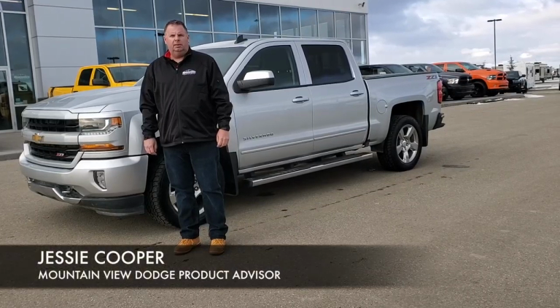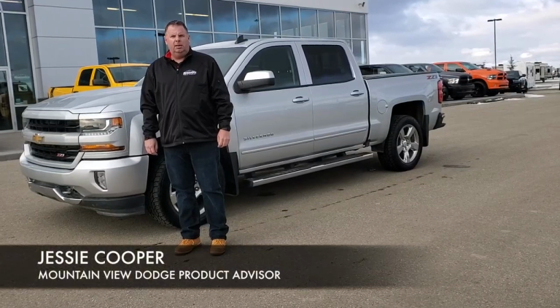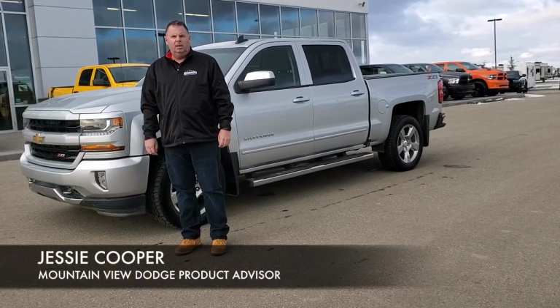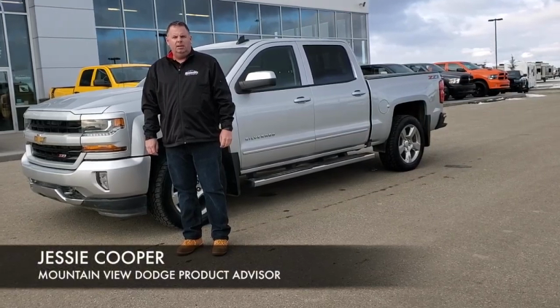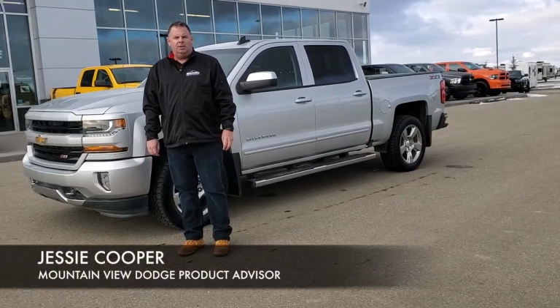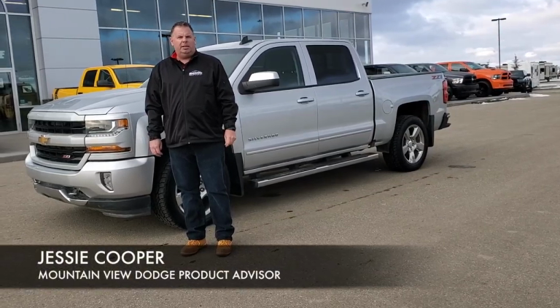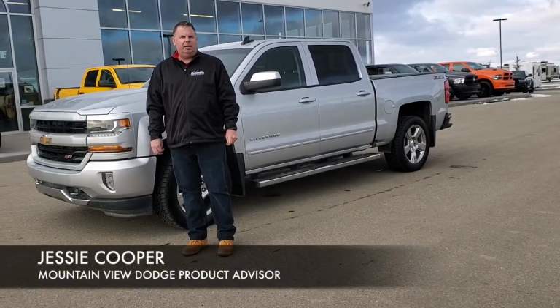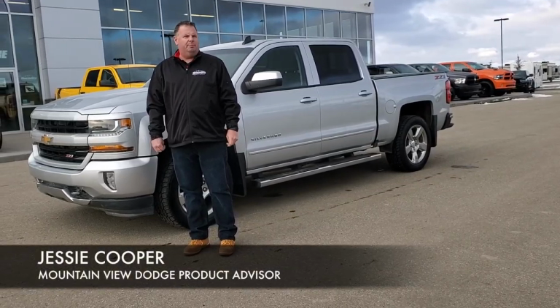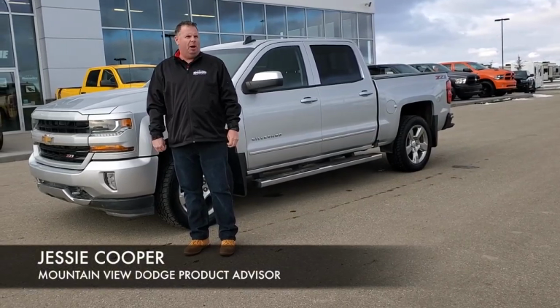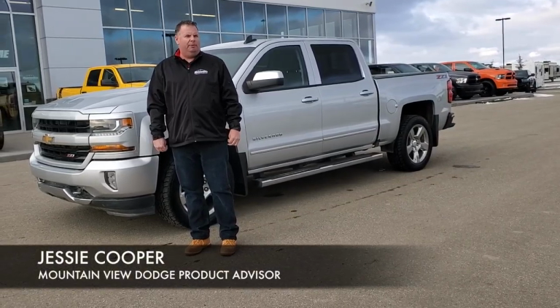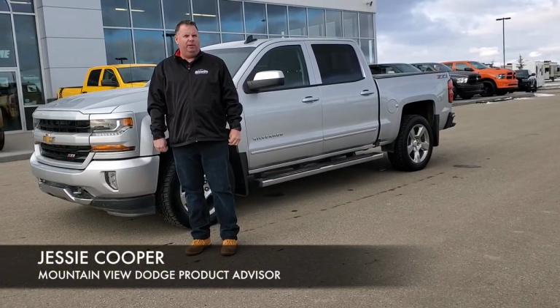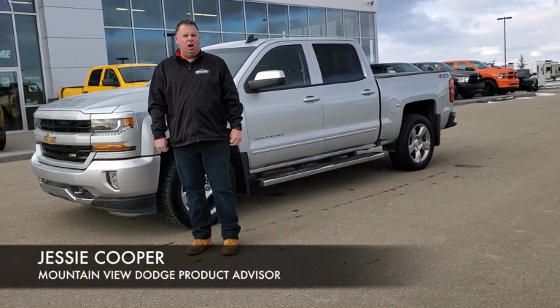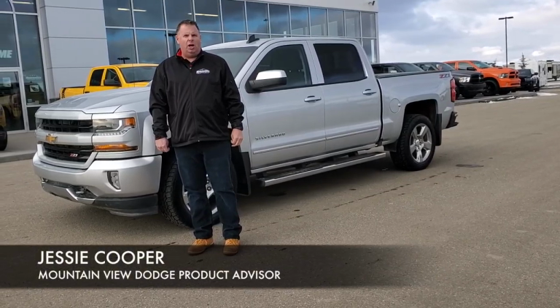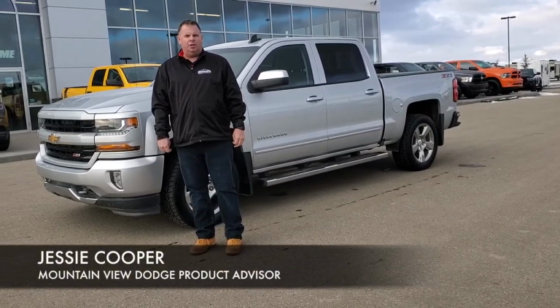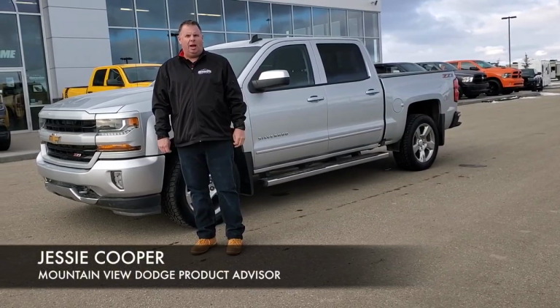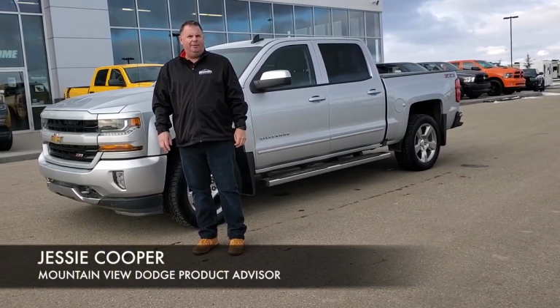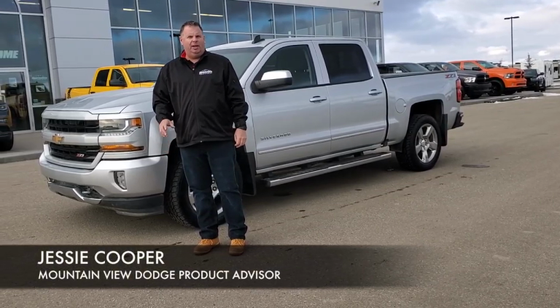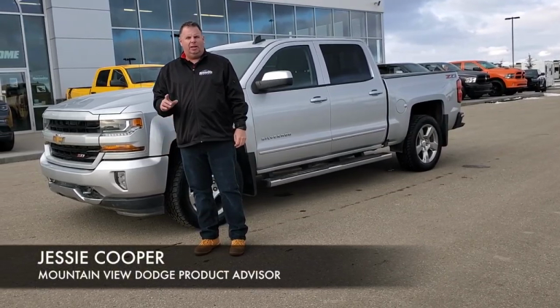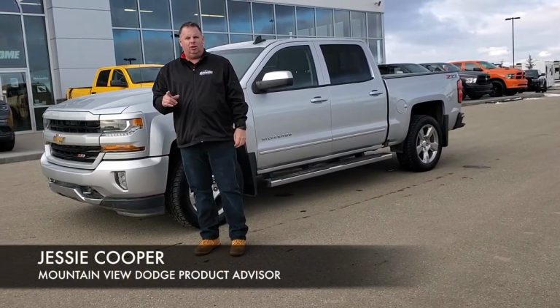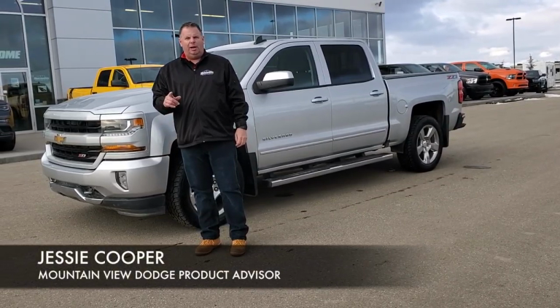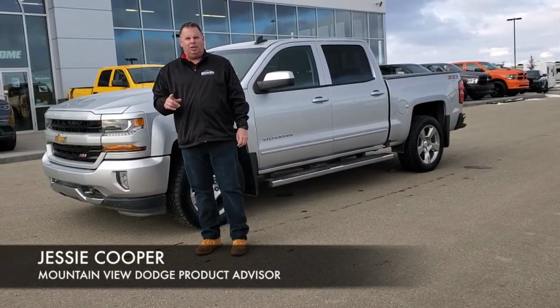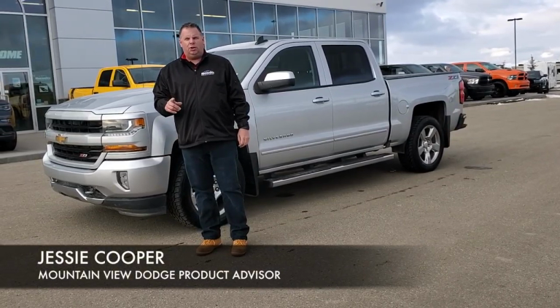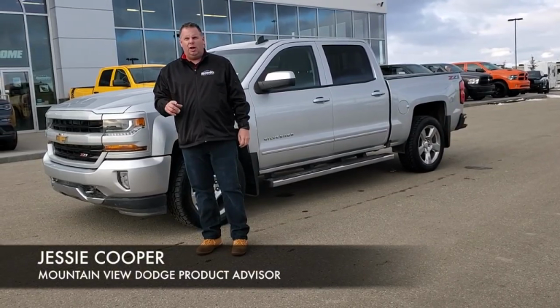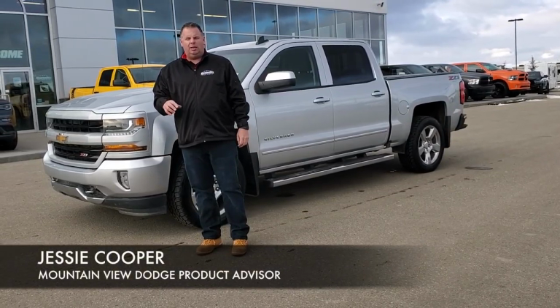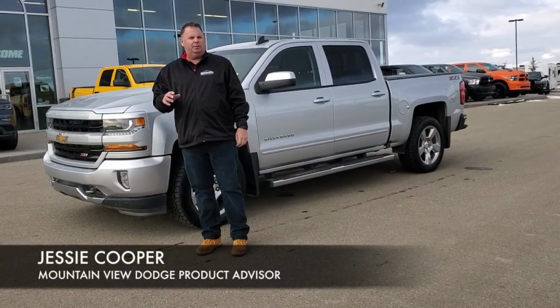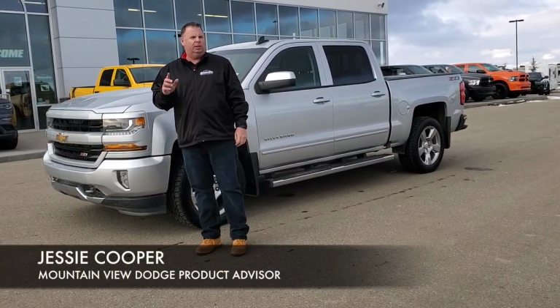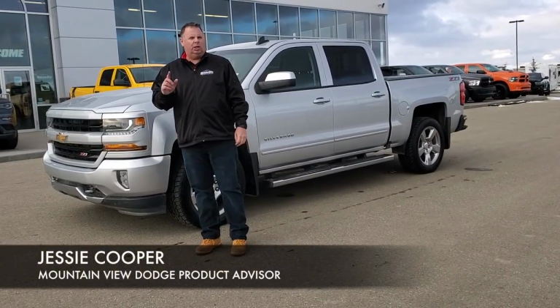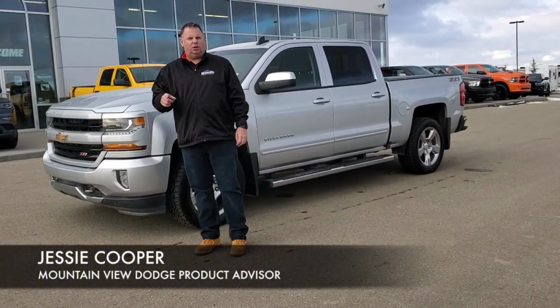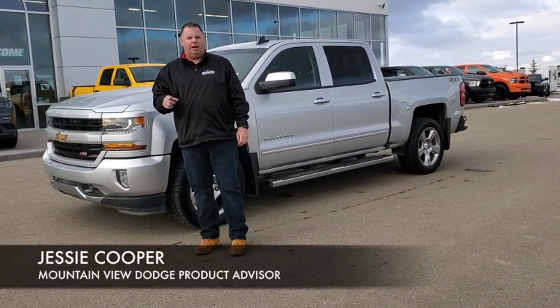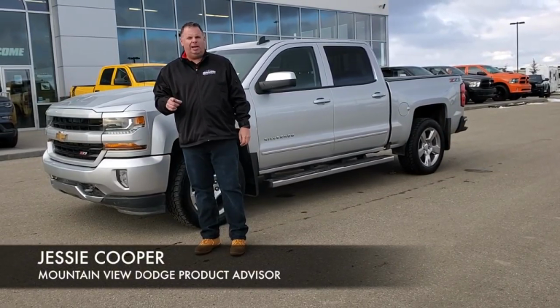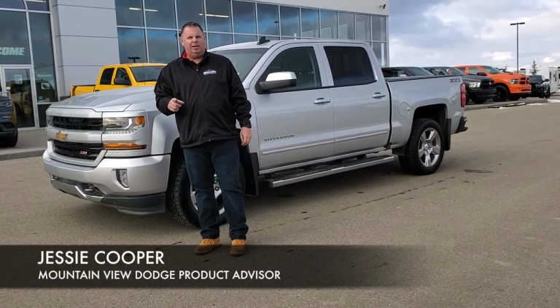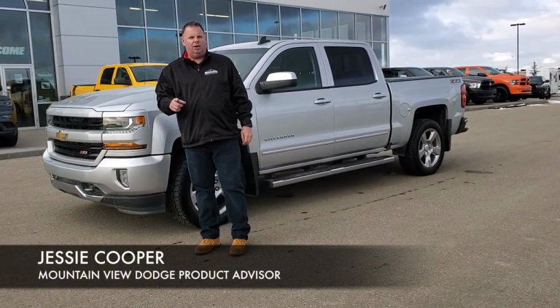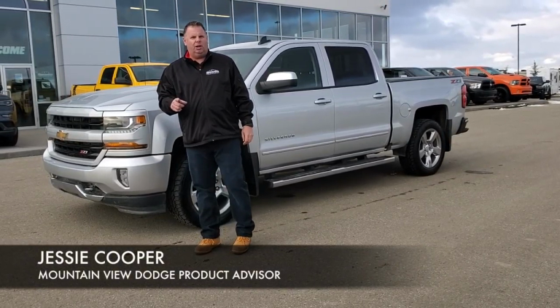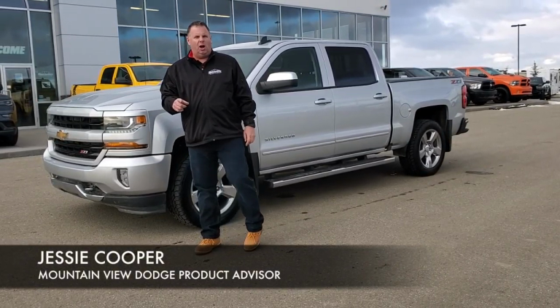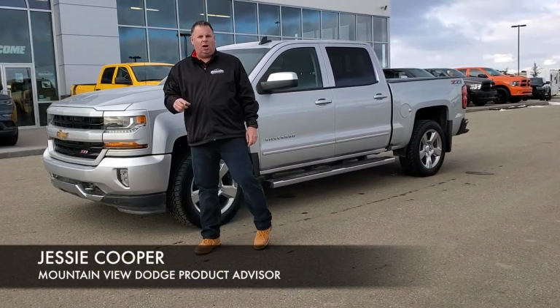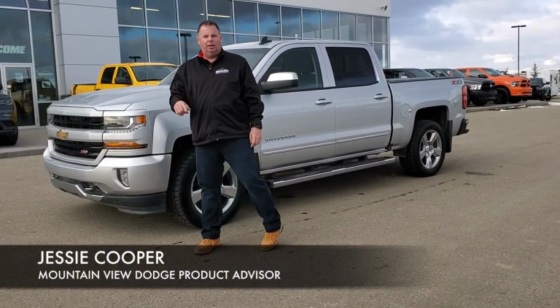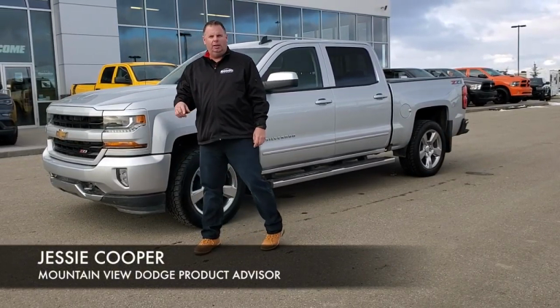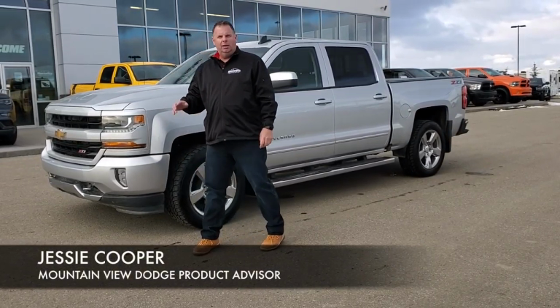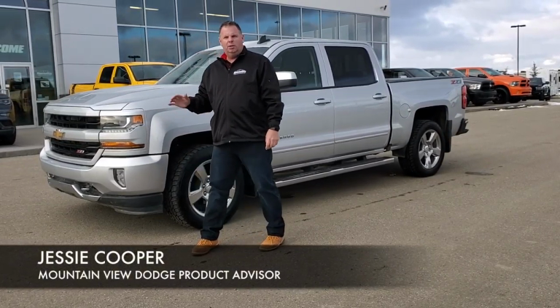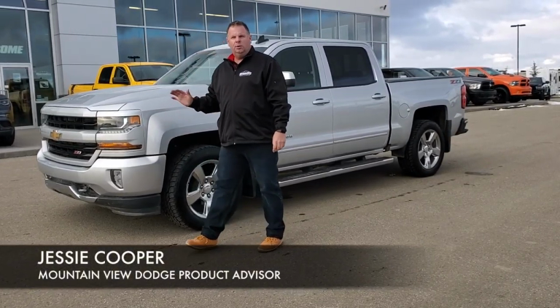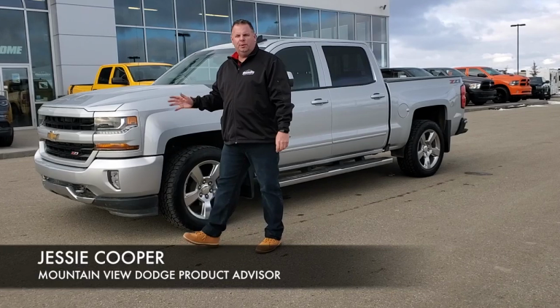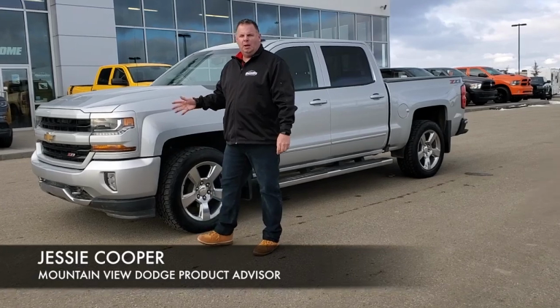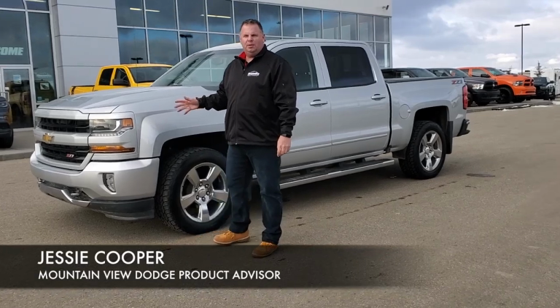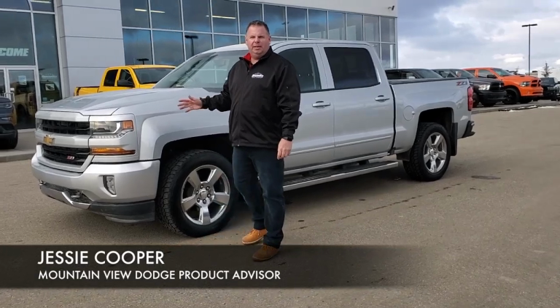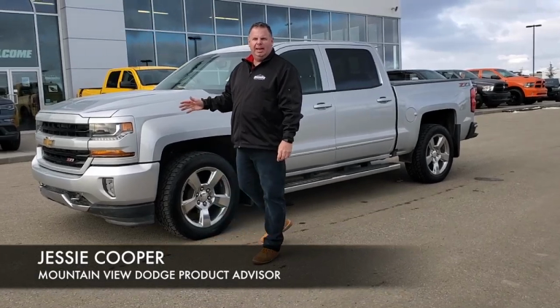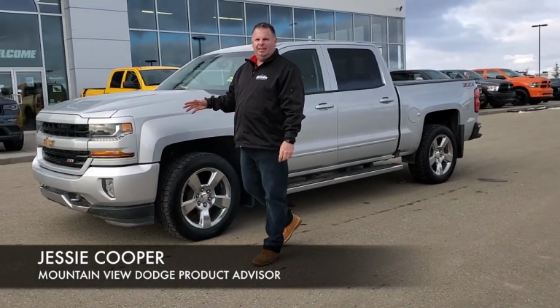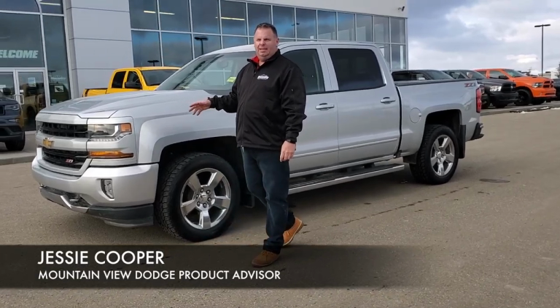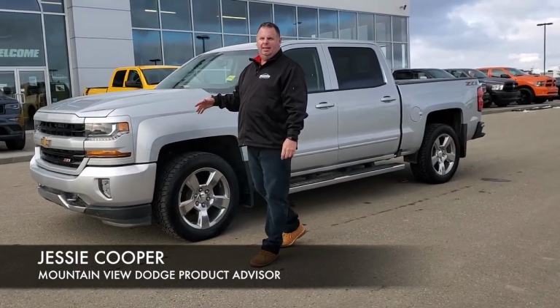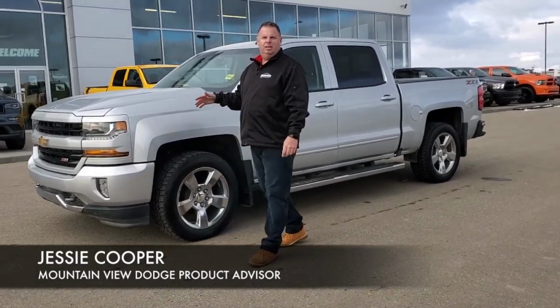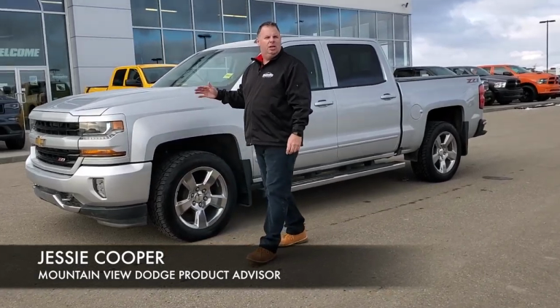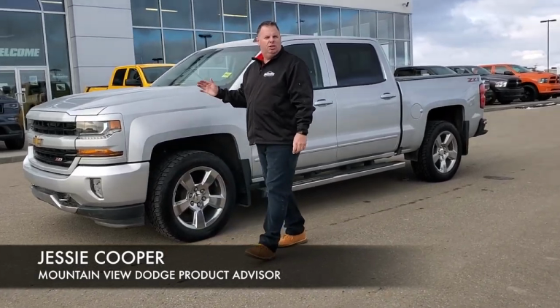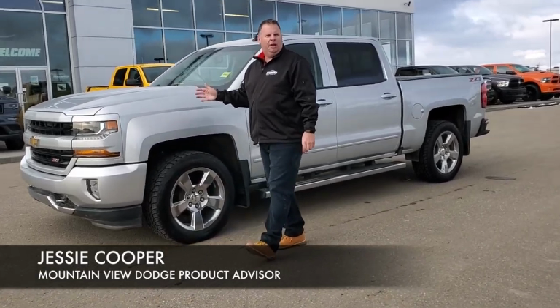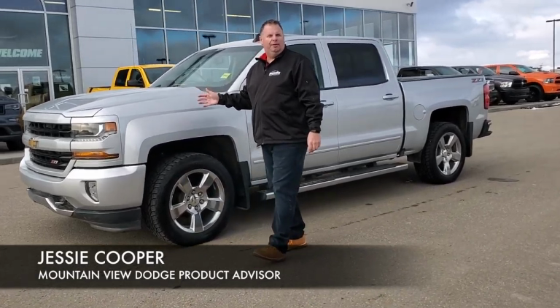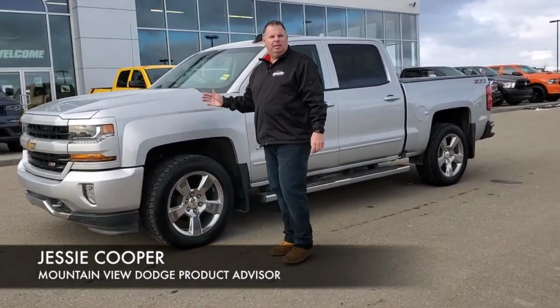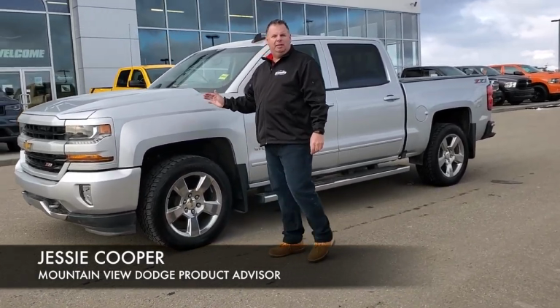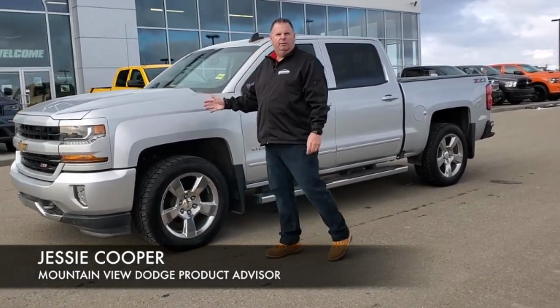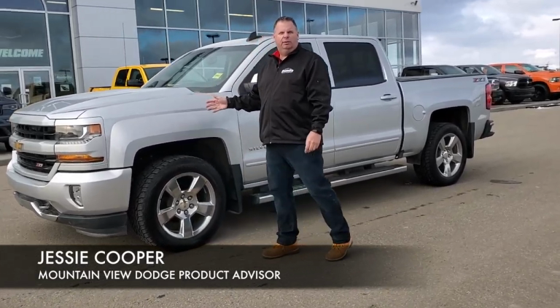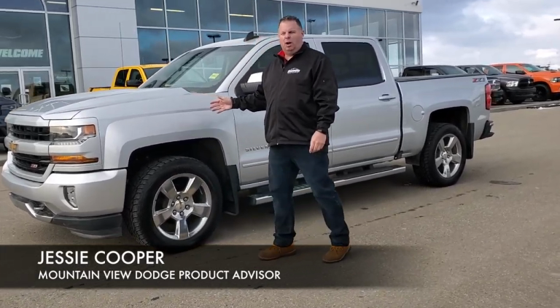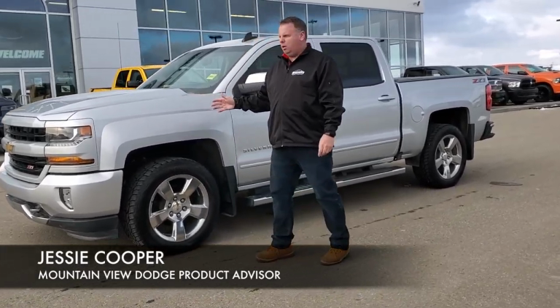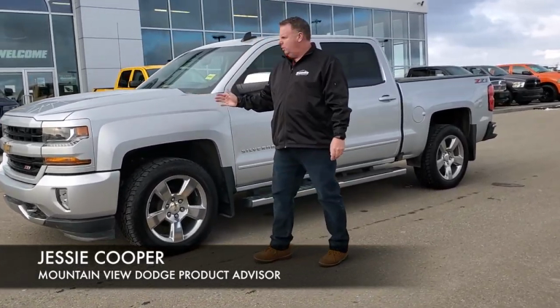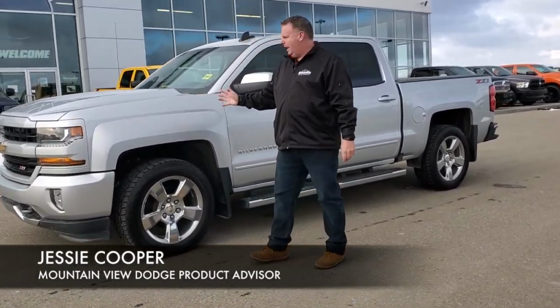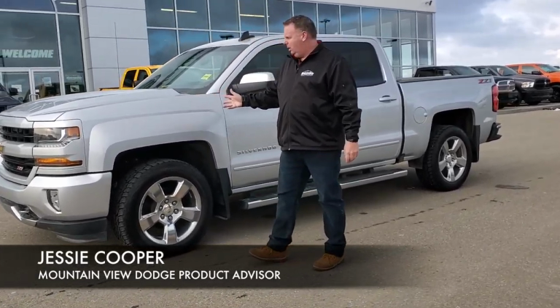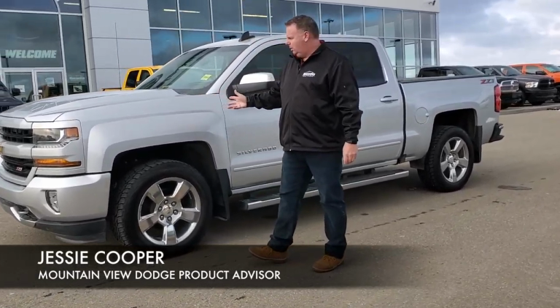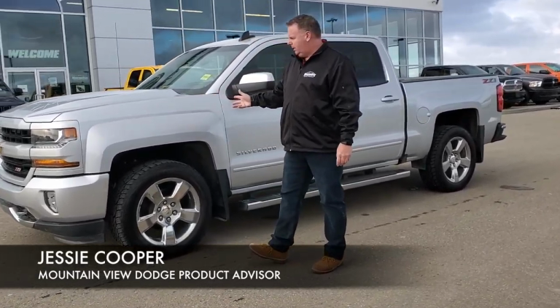This is Jesse at Mountain View Dodge. I've got a great truck that would look great in your yard. 2018 Chevy Silverado LT.